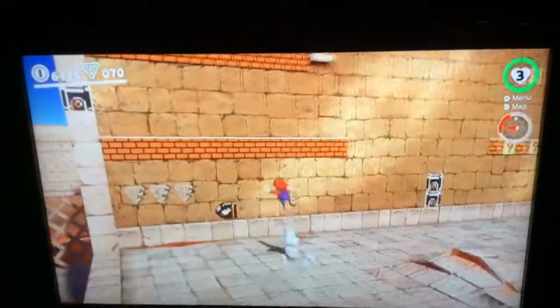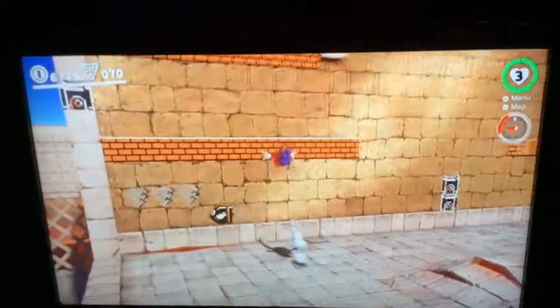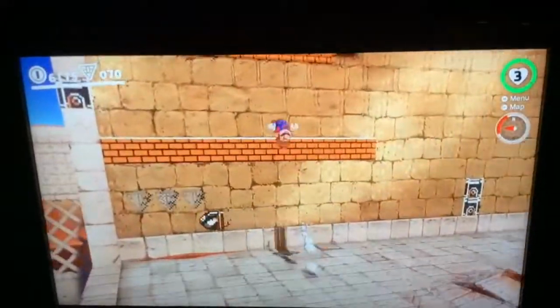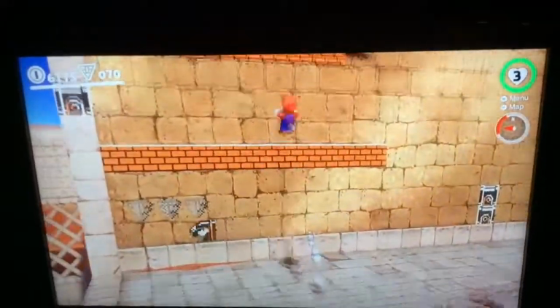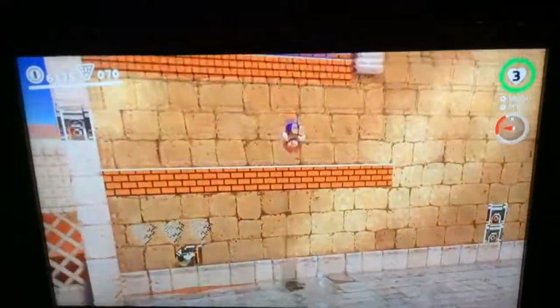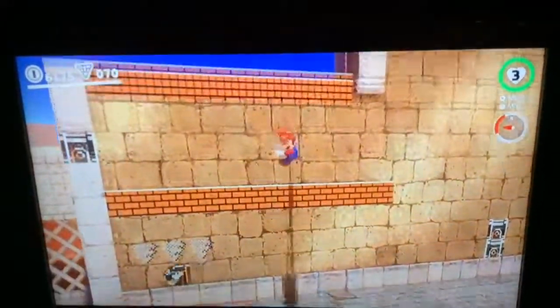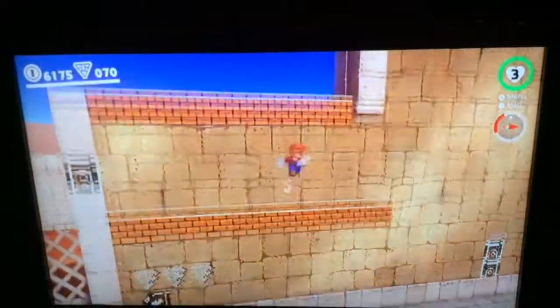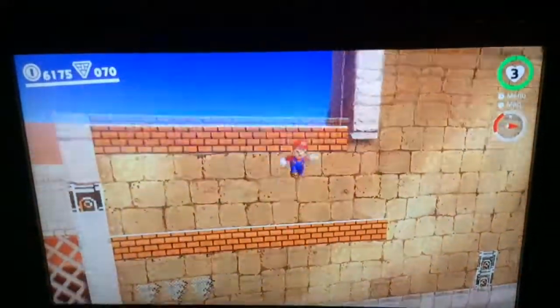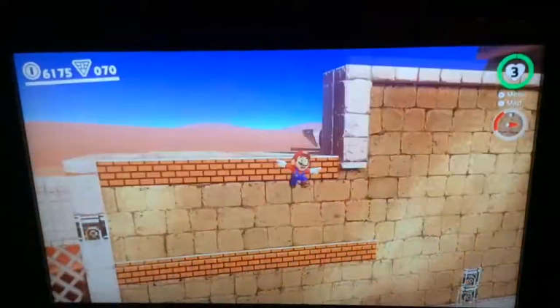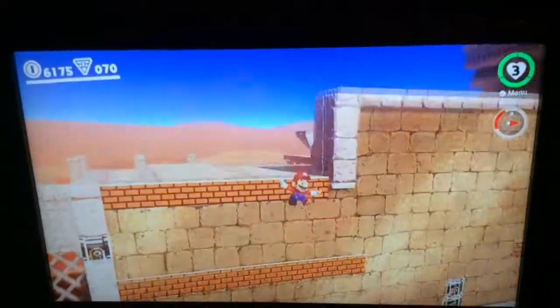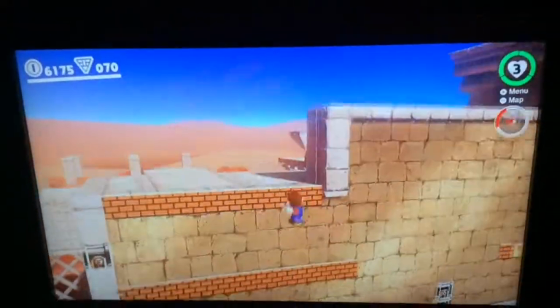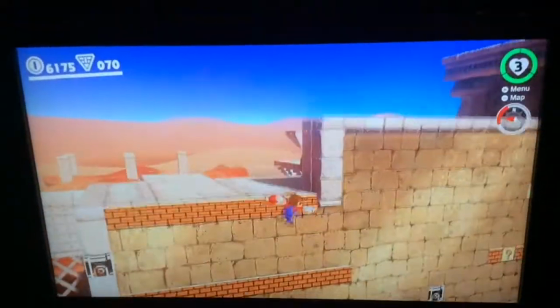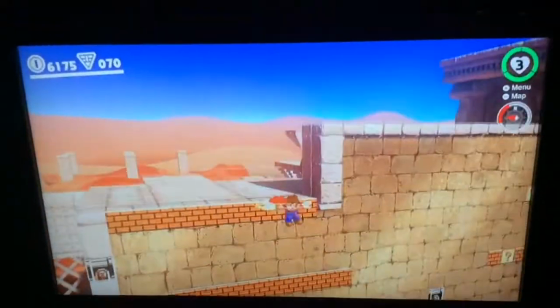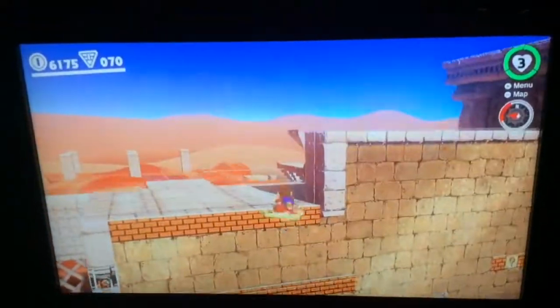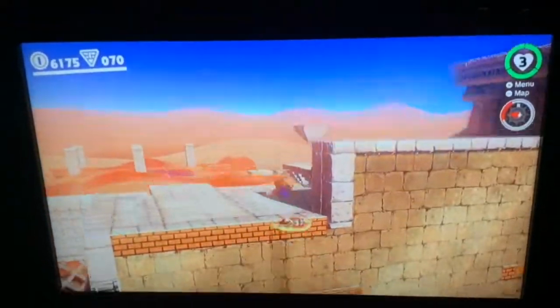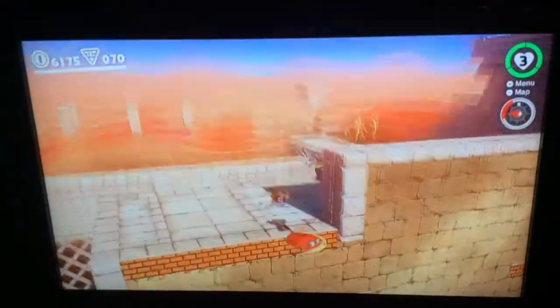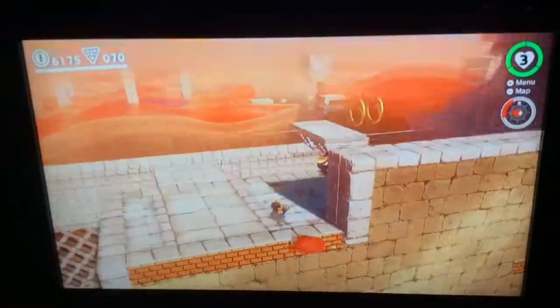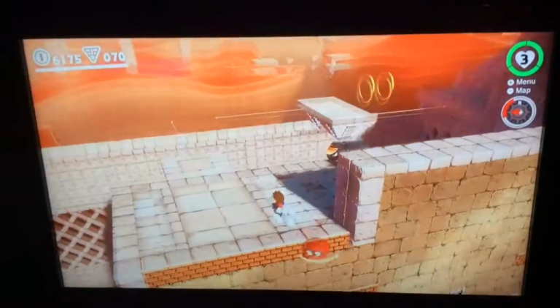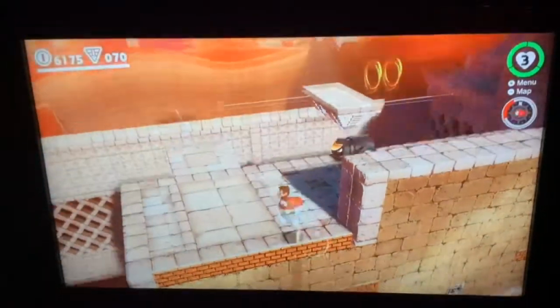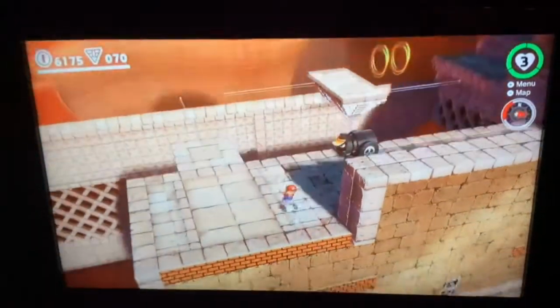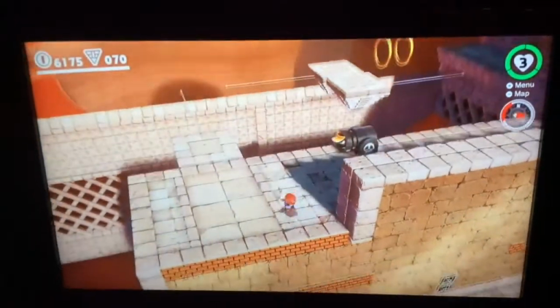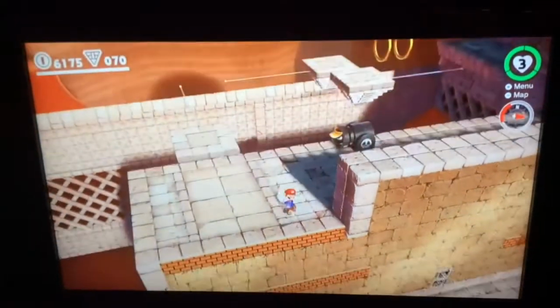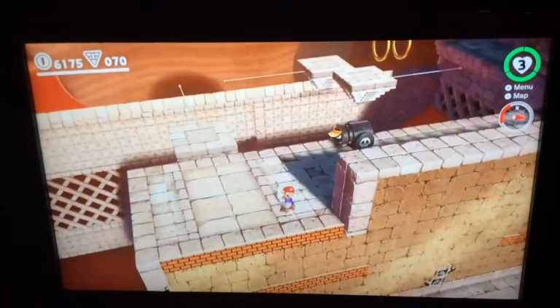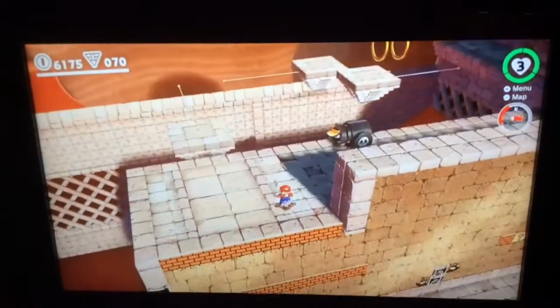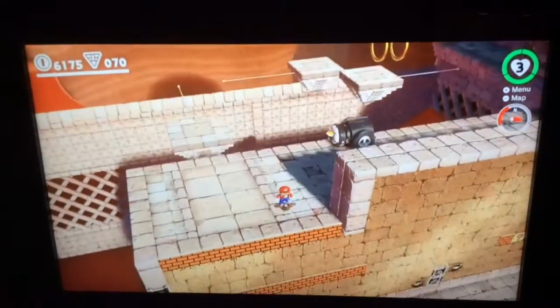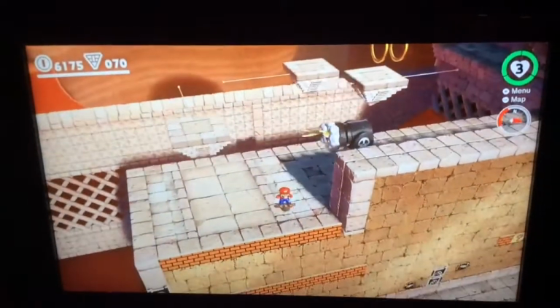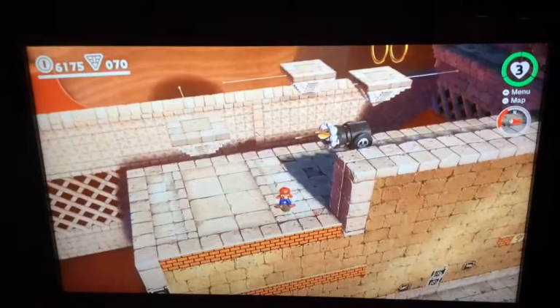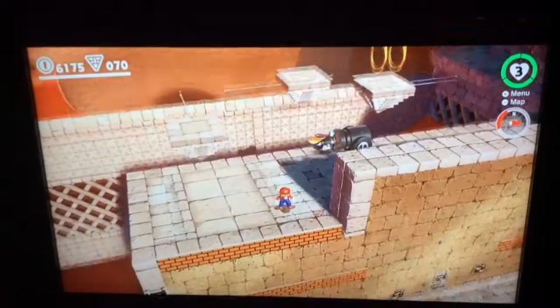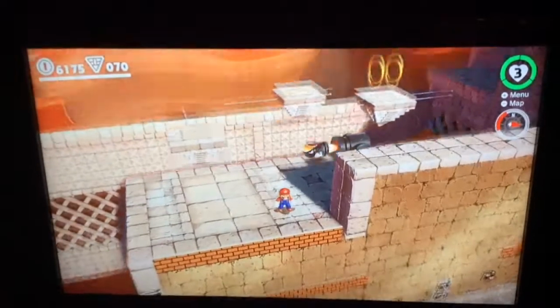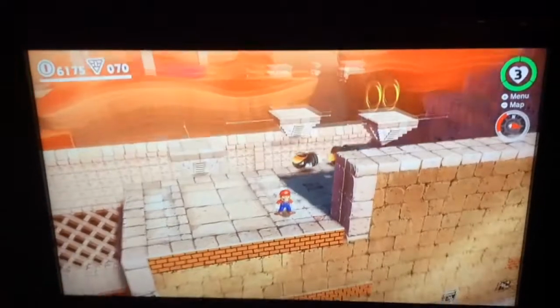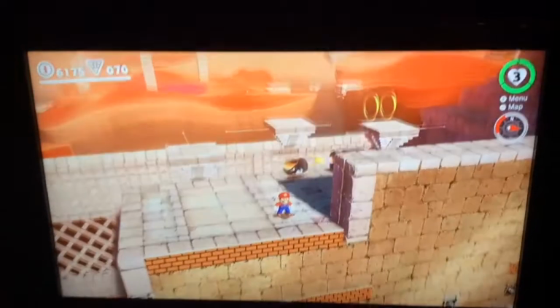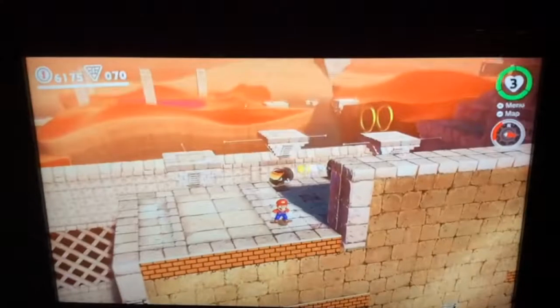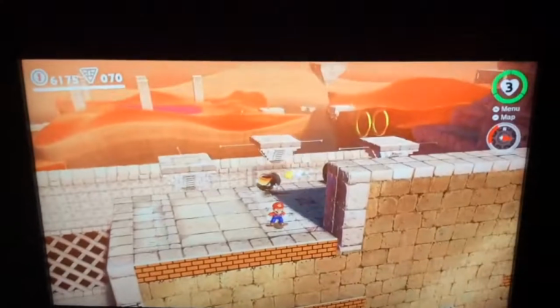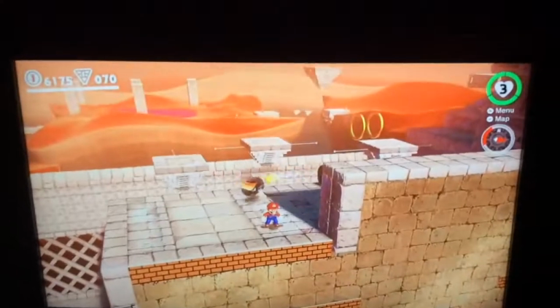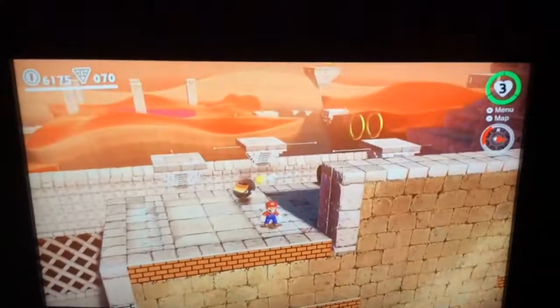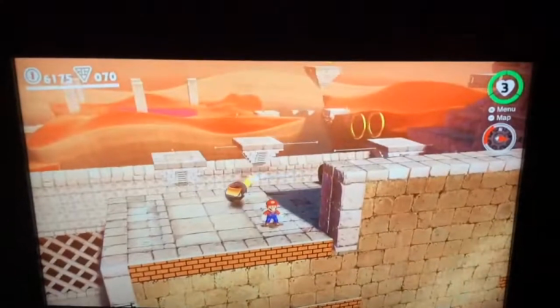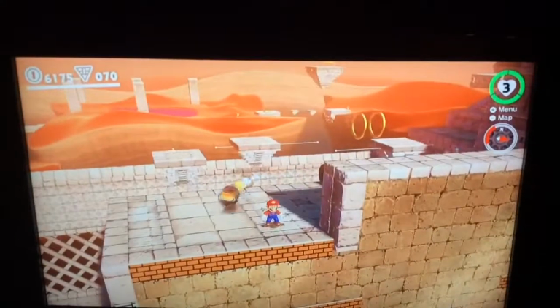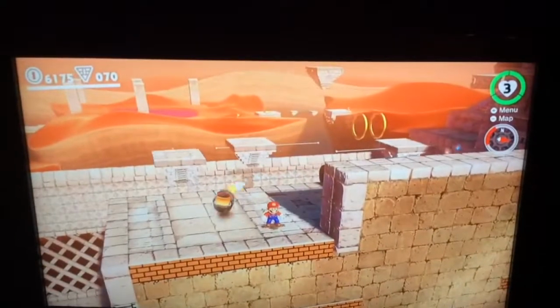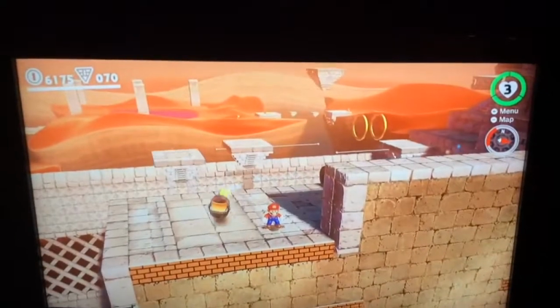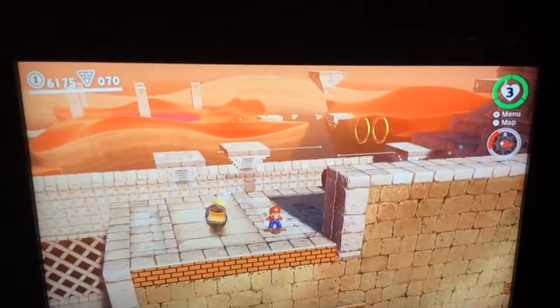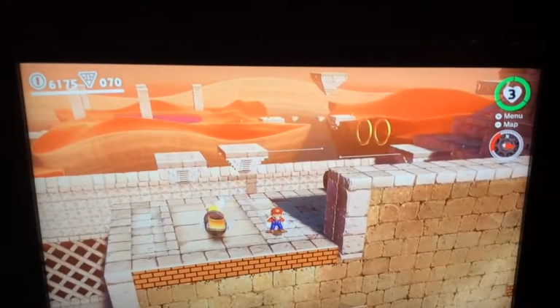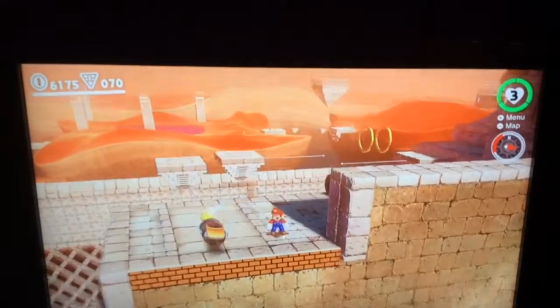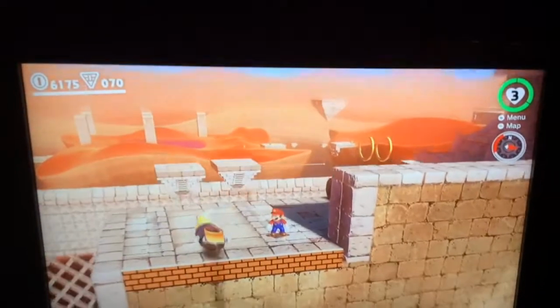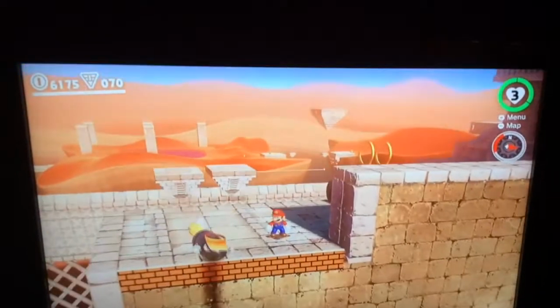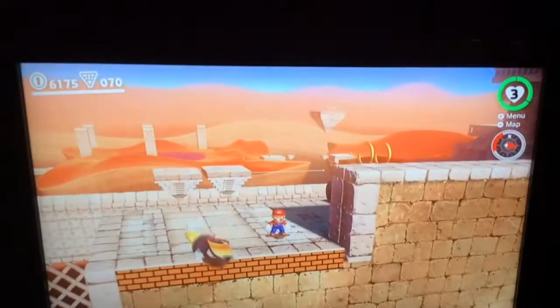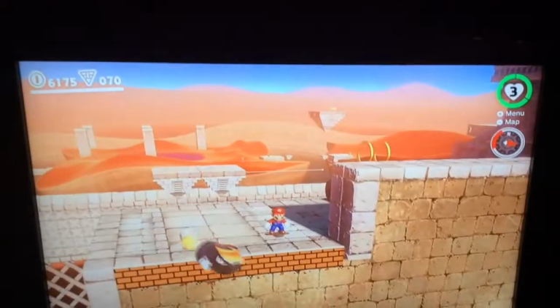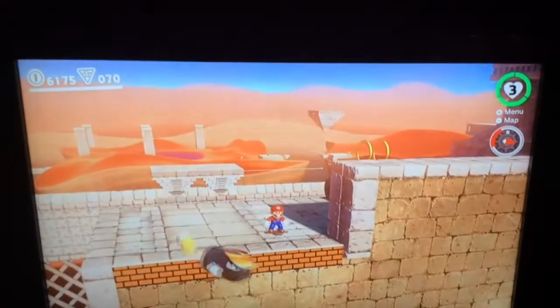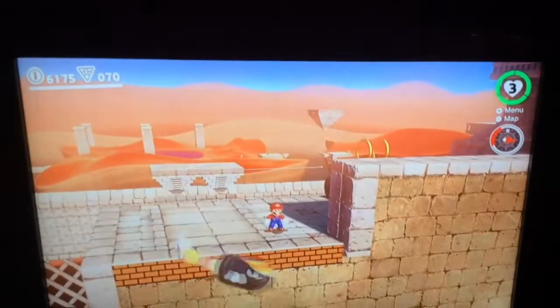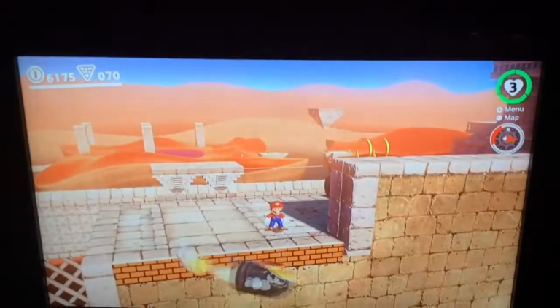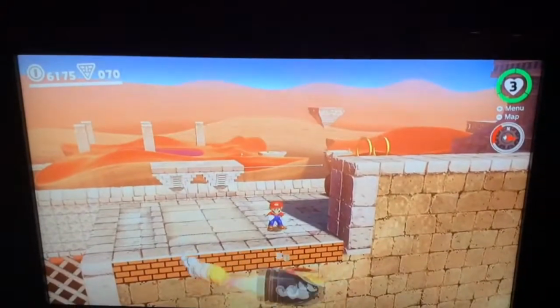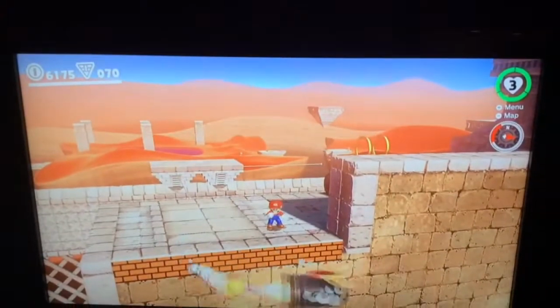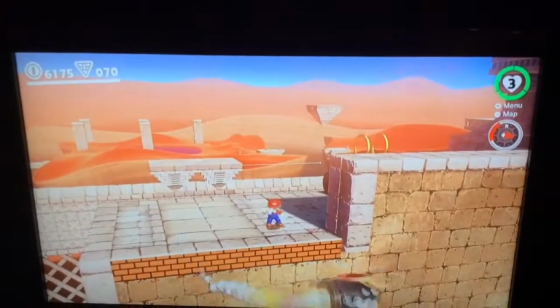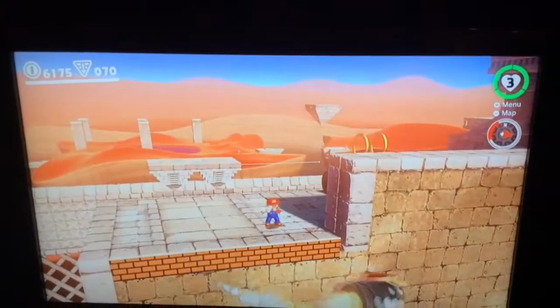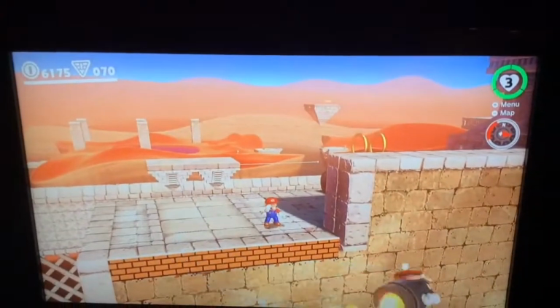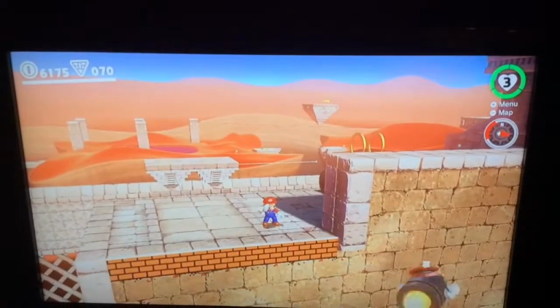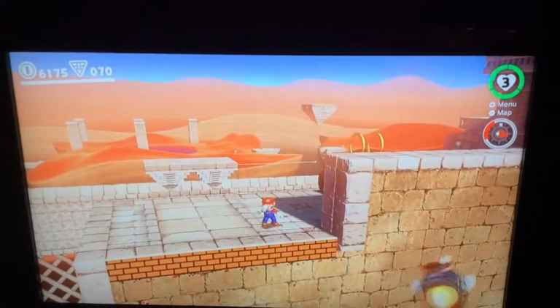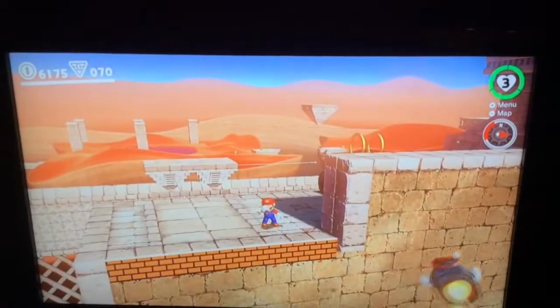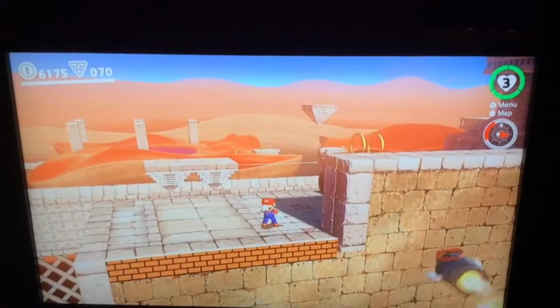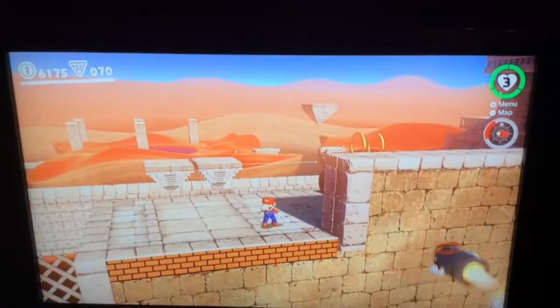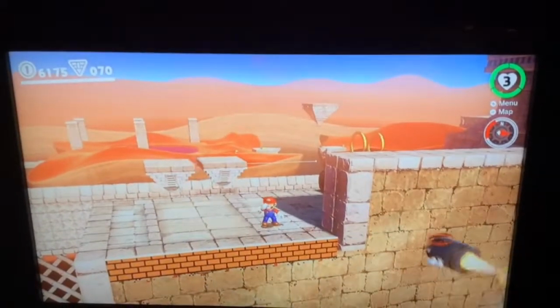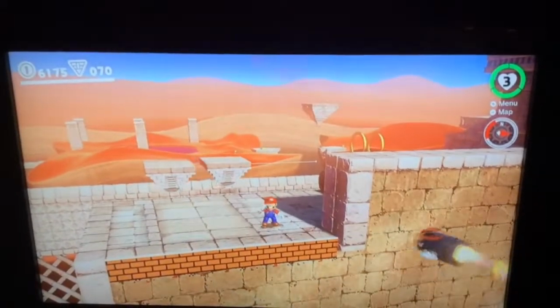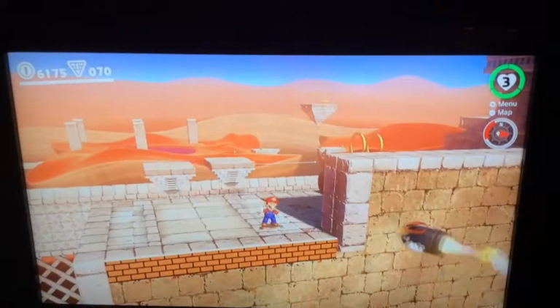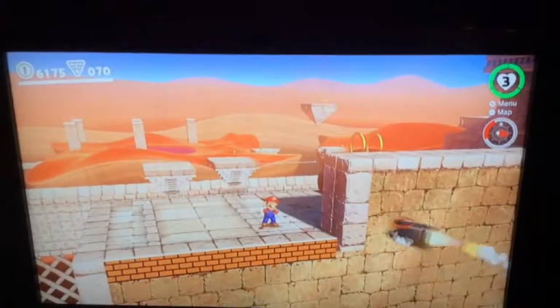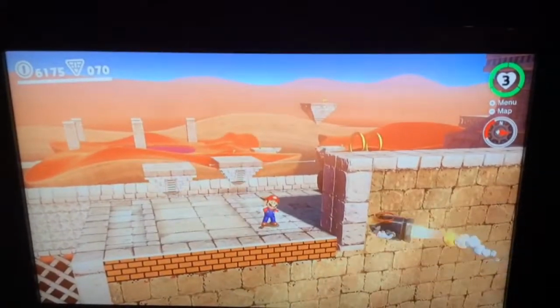Simply triple jump, wall jump, and then throw your hat and dive forward. Now, that's the easy one. I'm gonna show you how to do the real one.